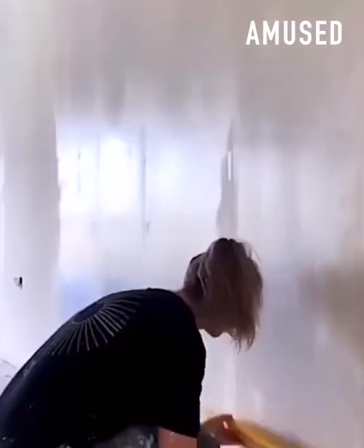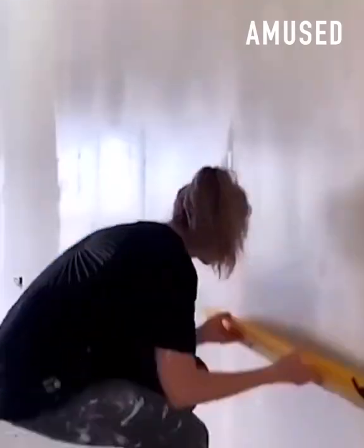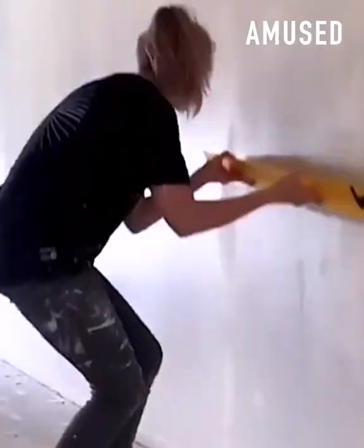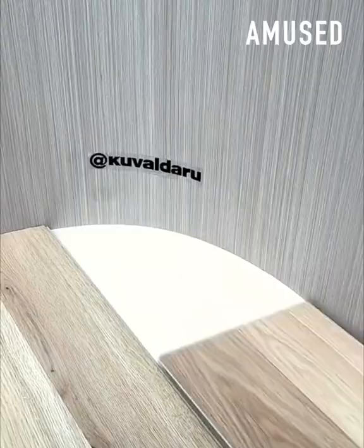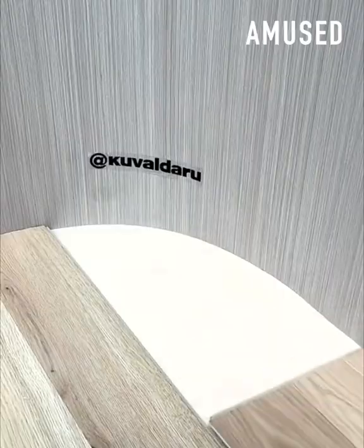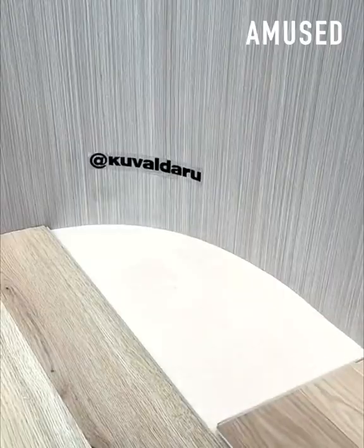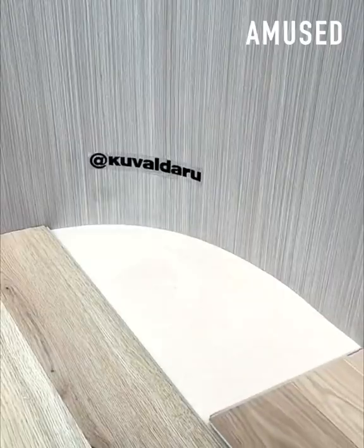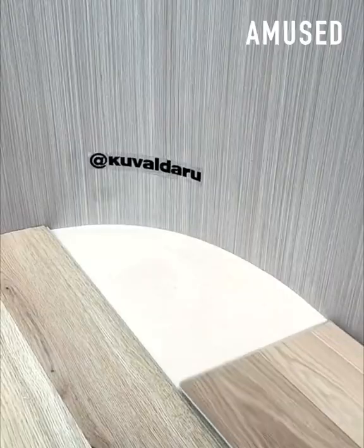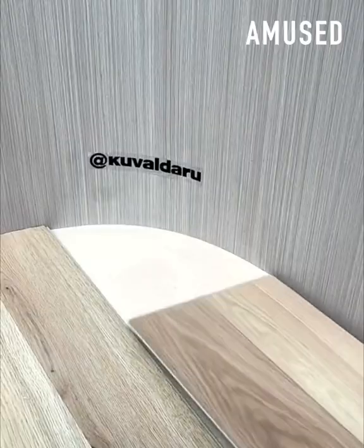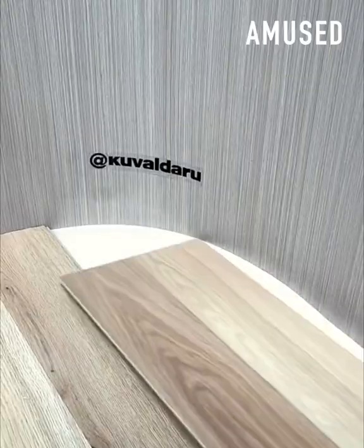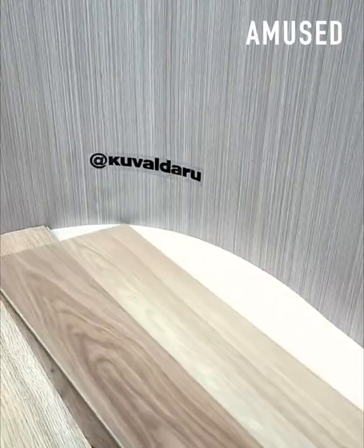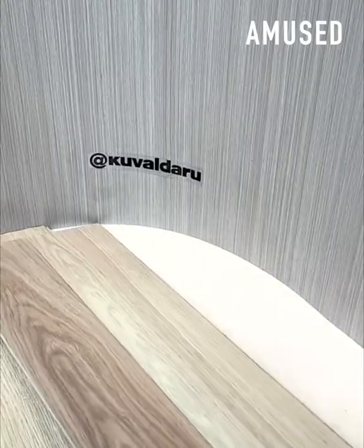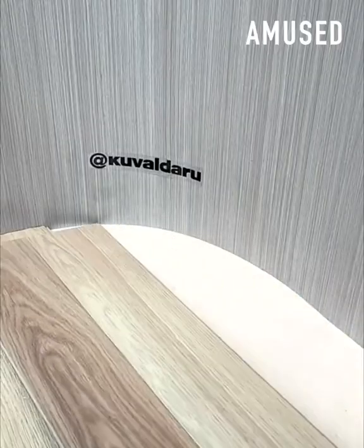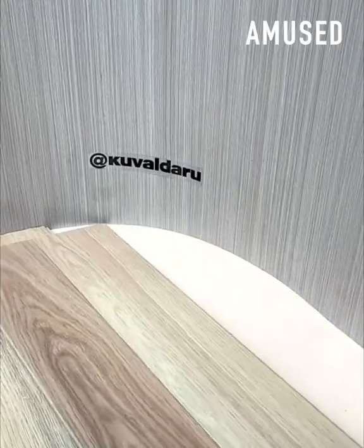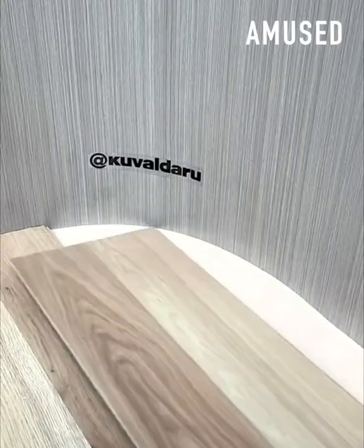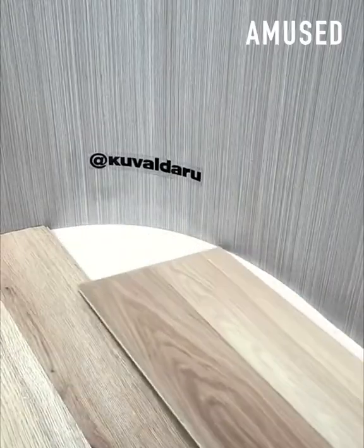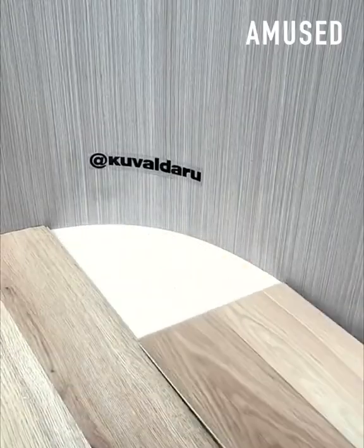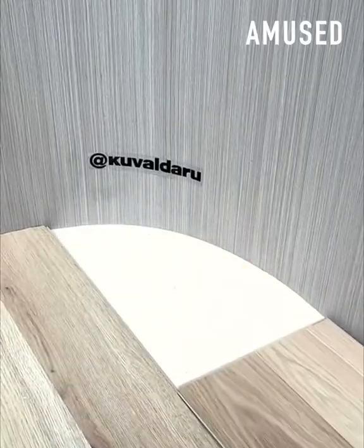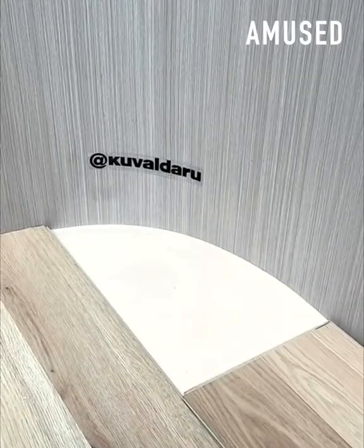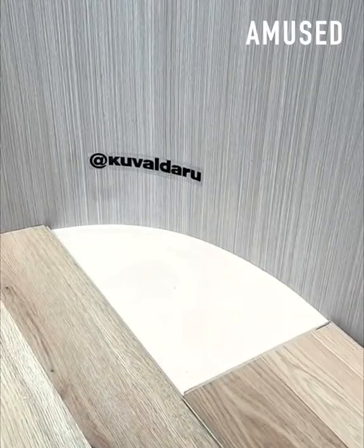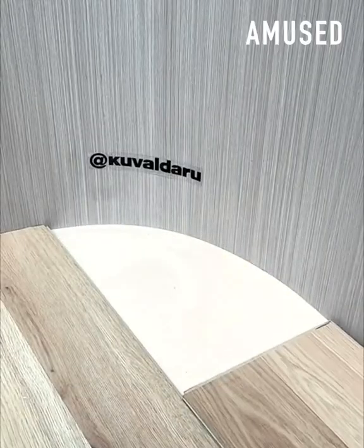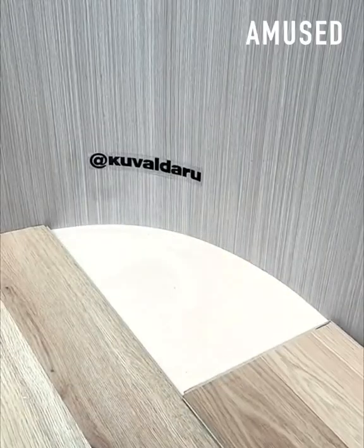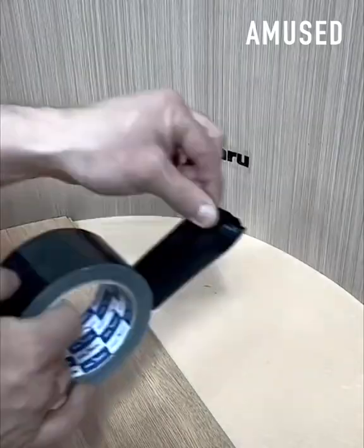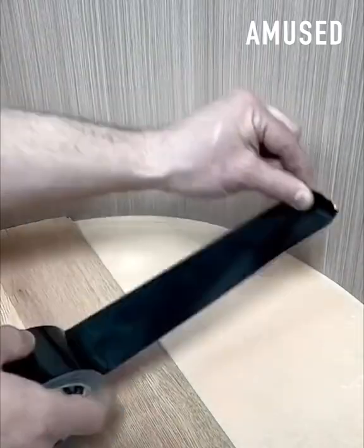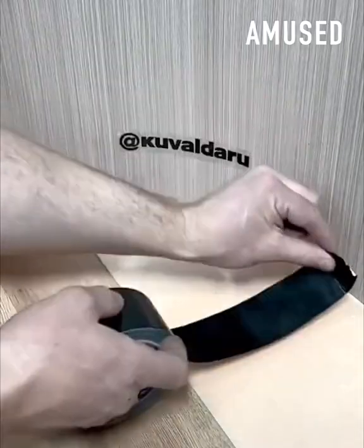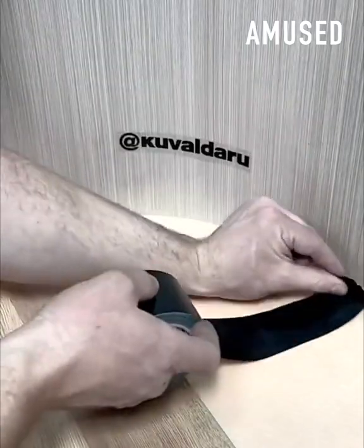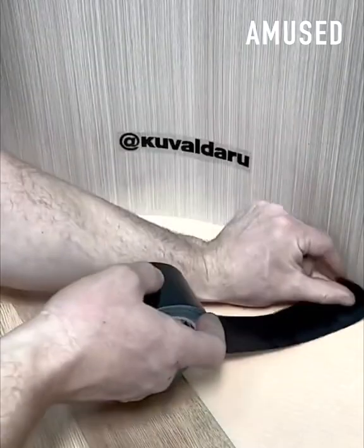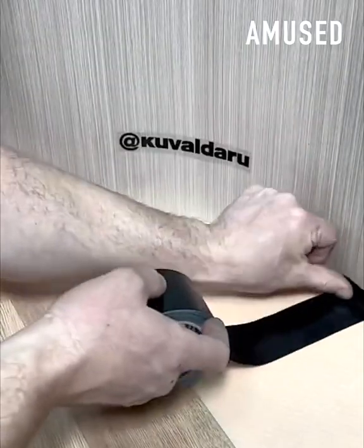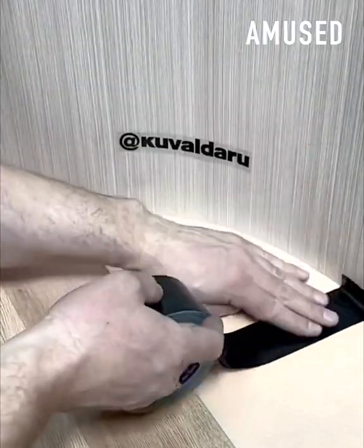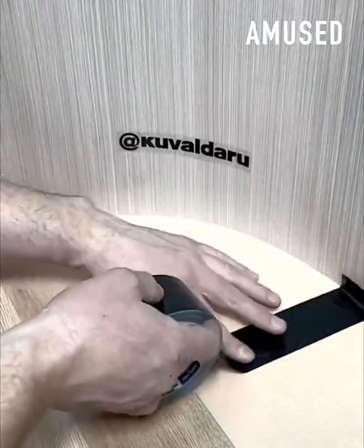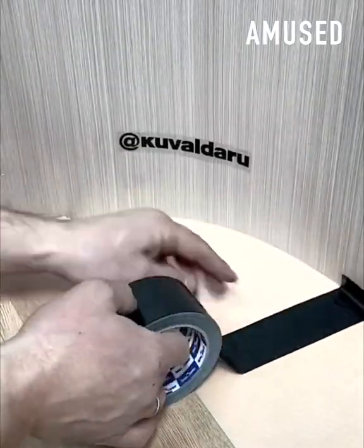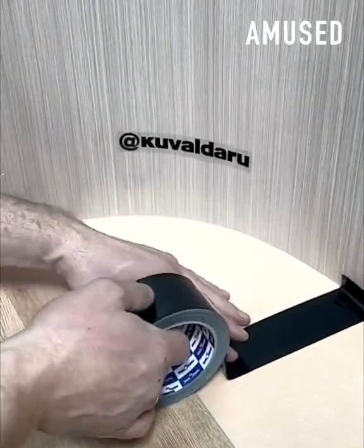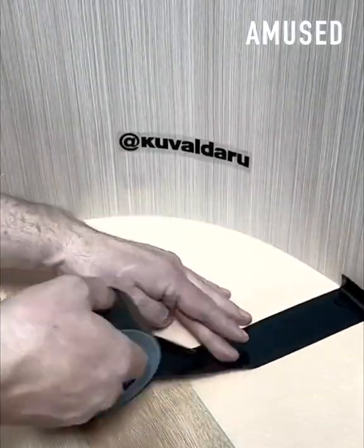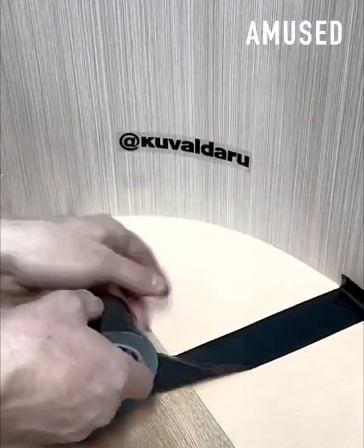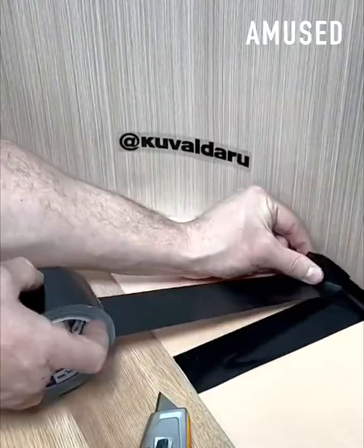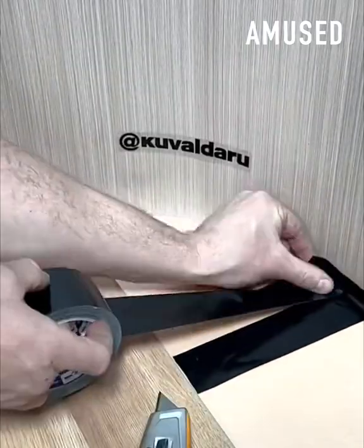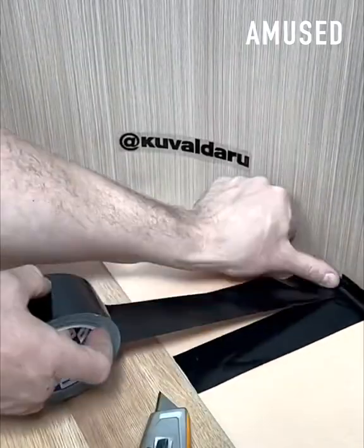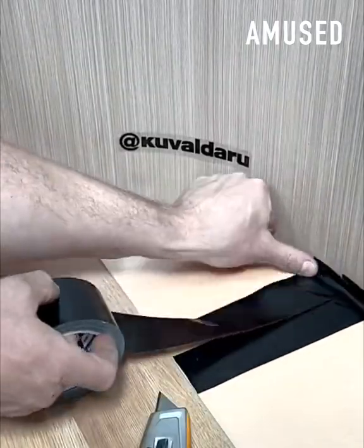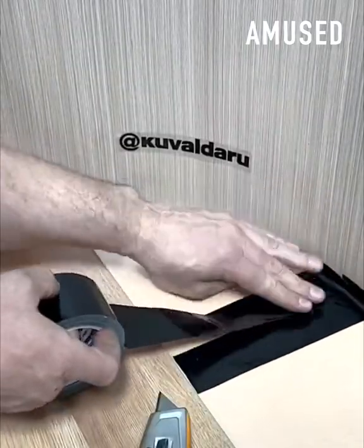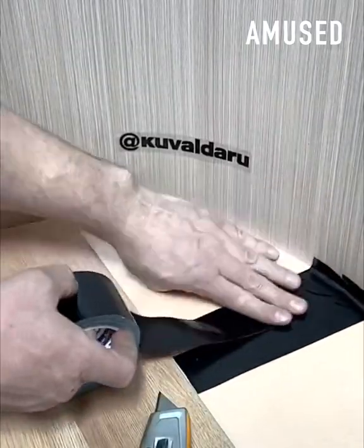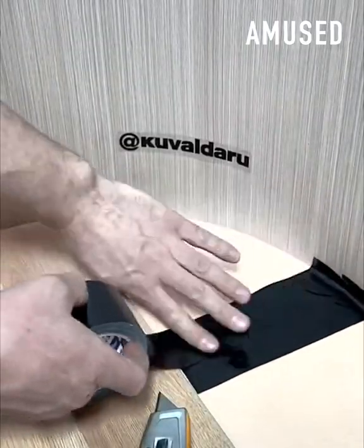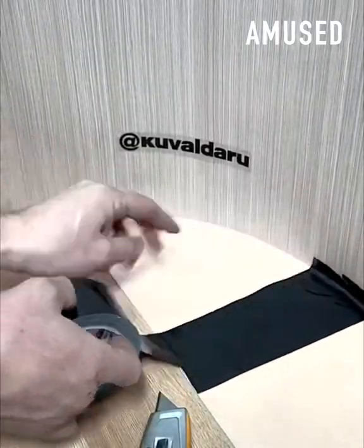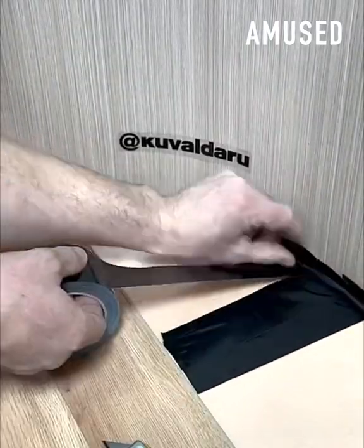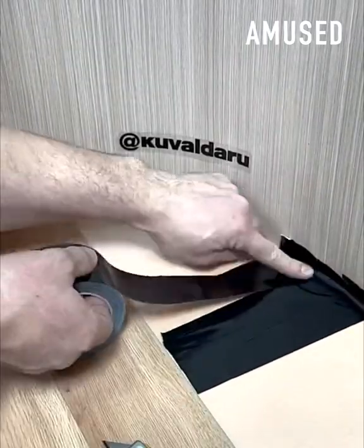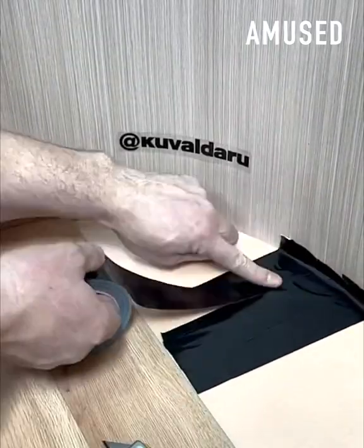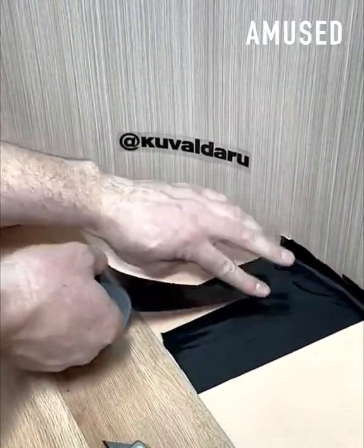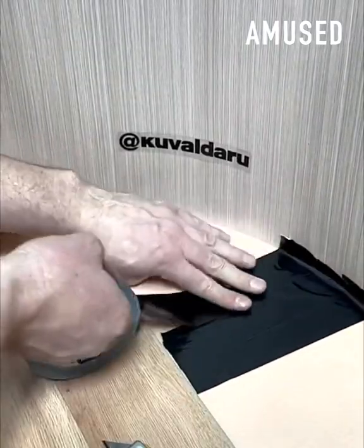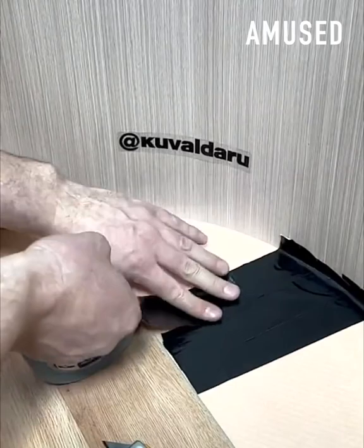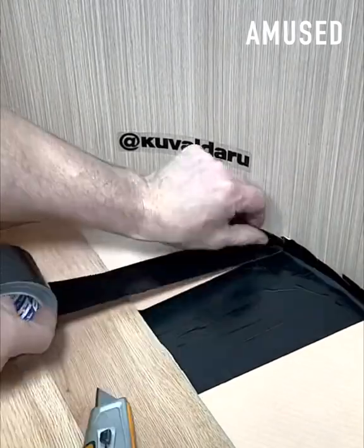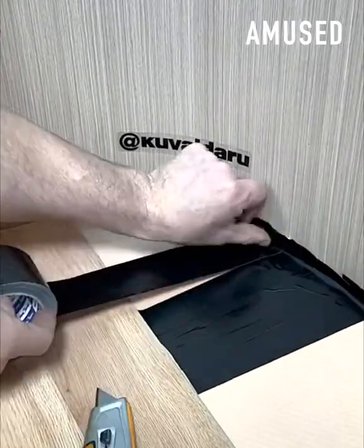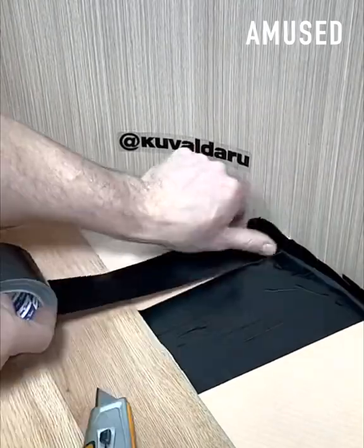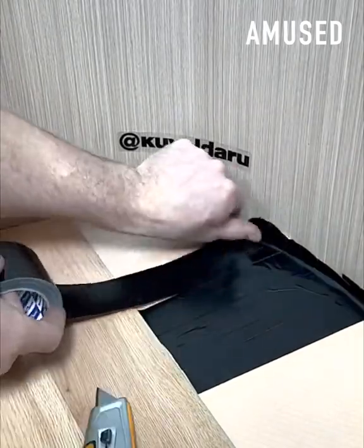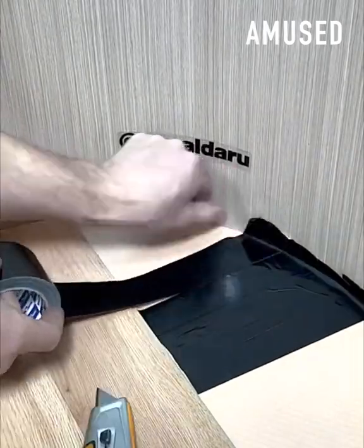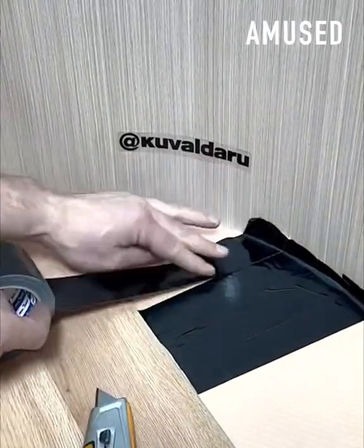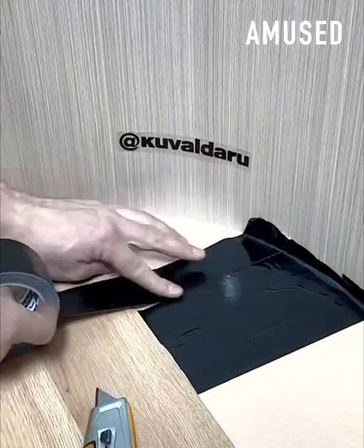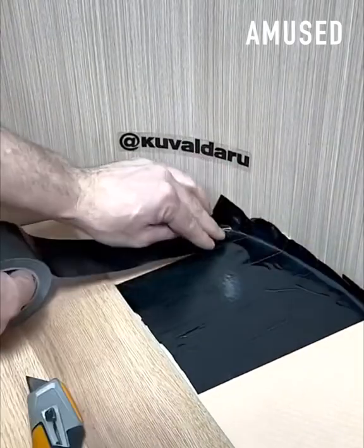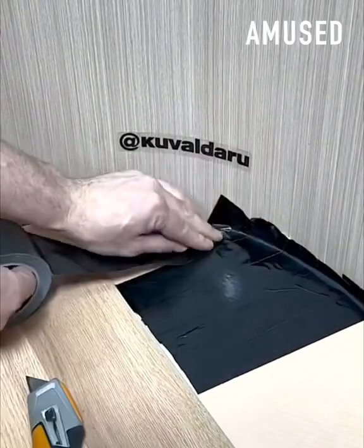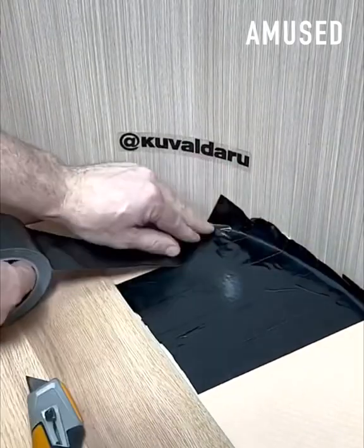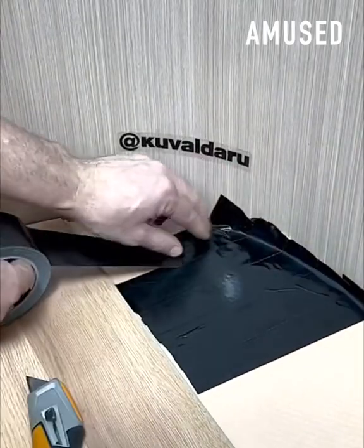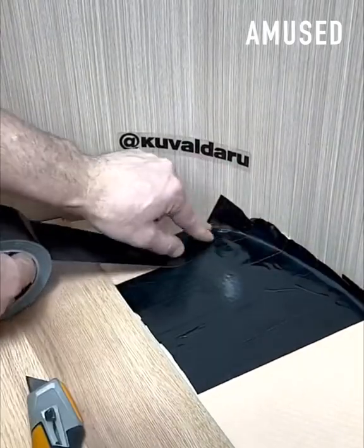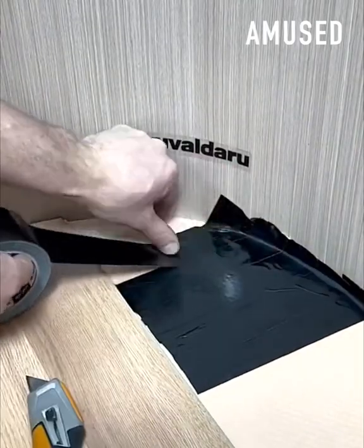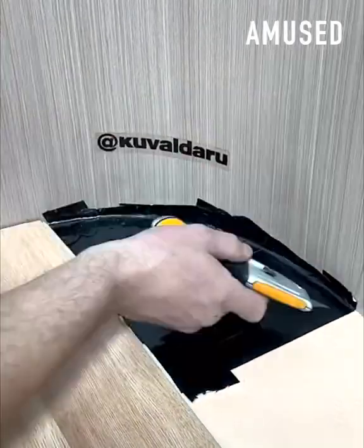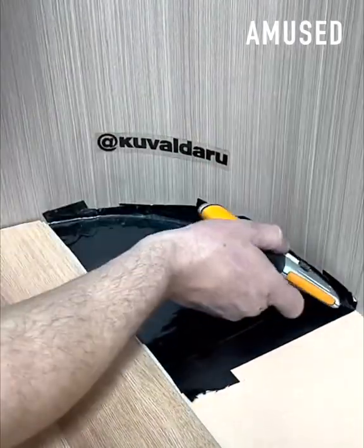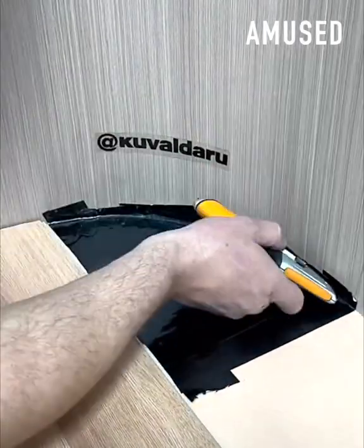A curved piece of wood flooring is cut to fit using a black duct tape template scored with a box cutter.